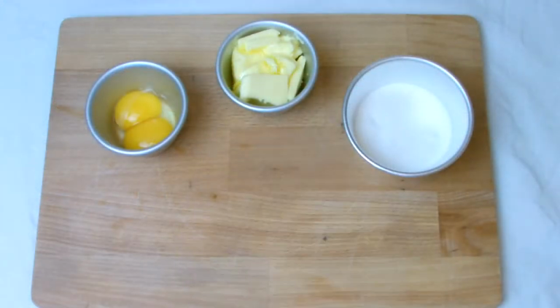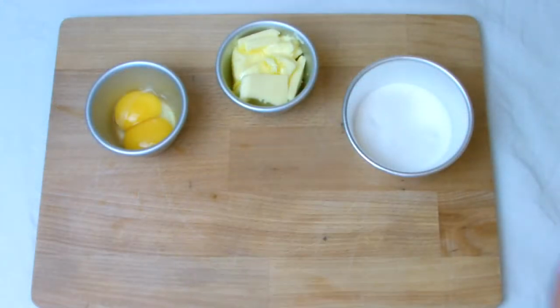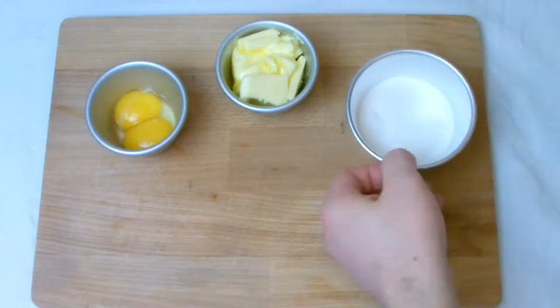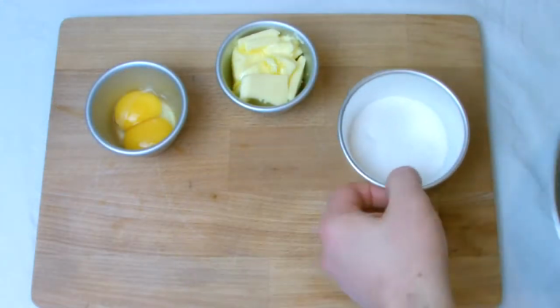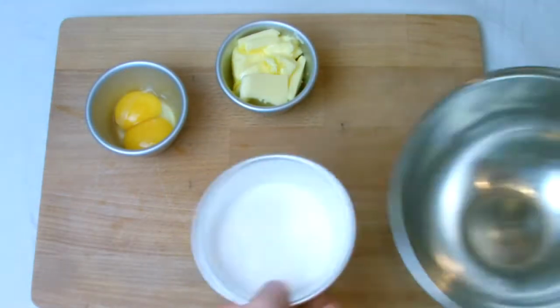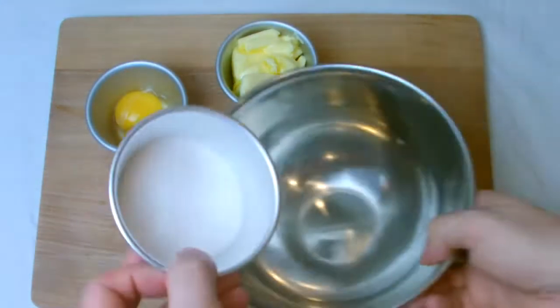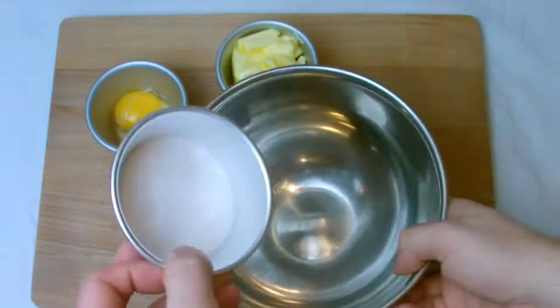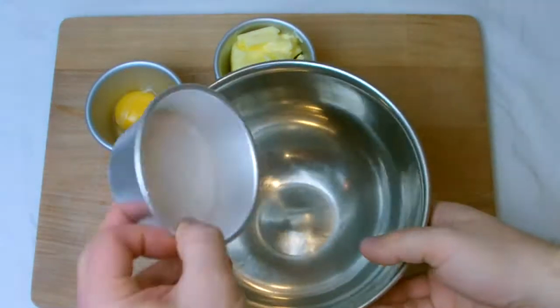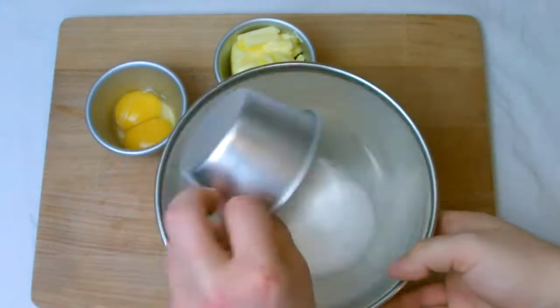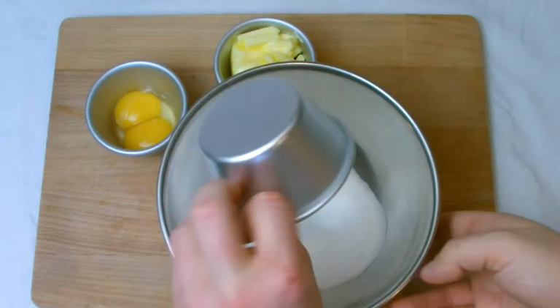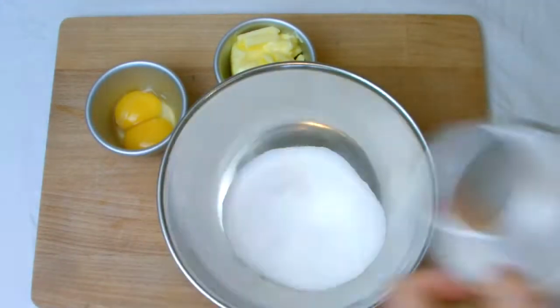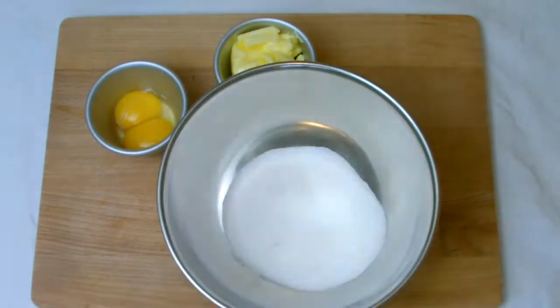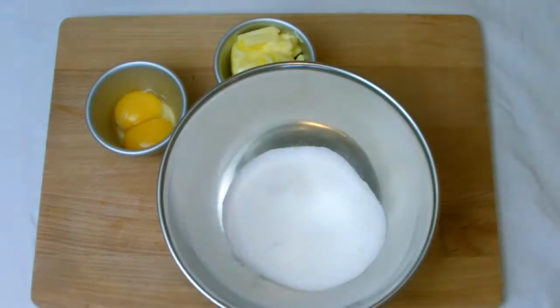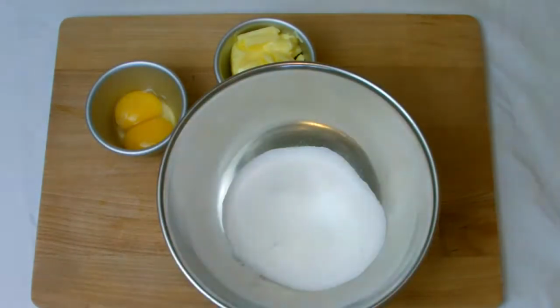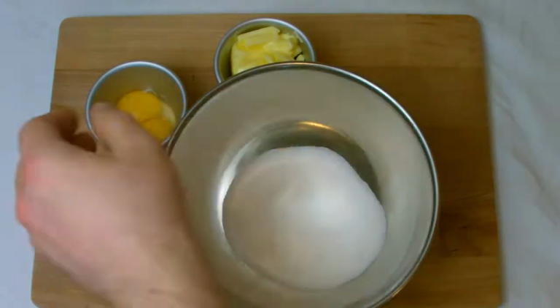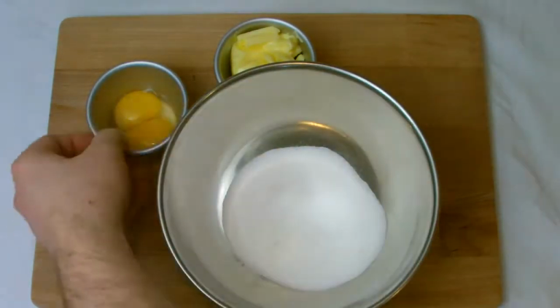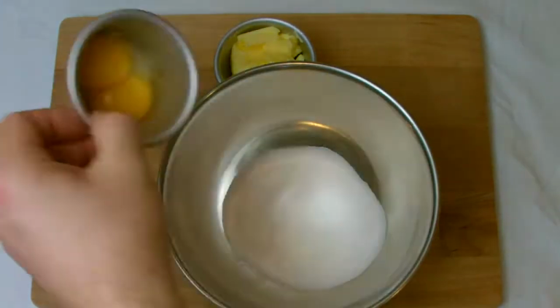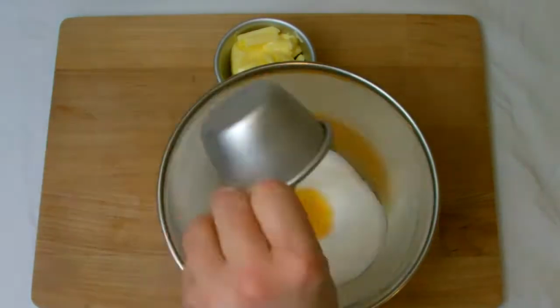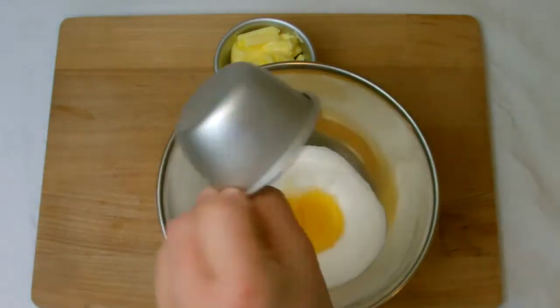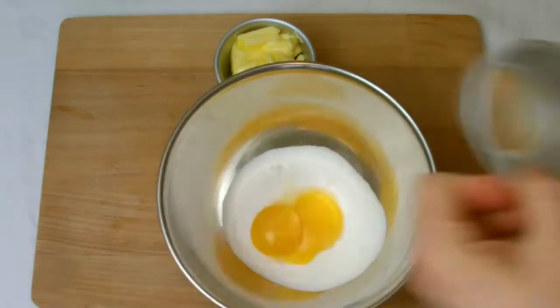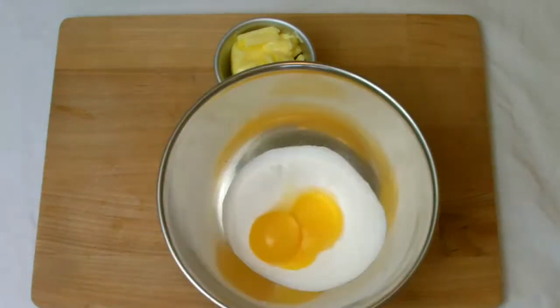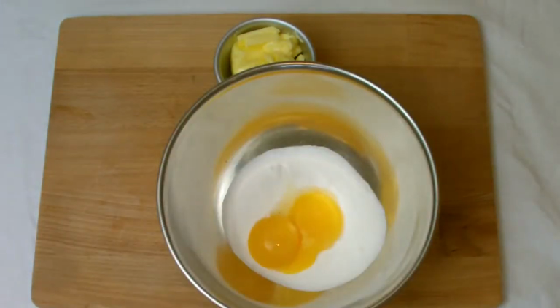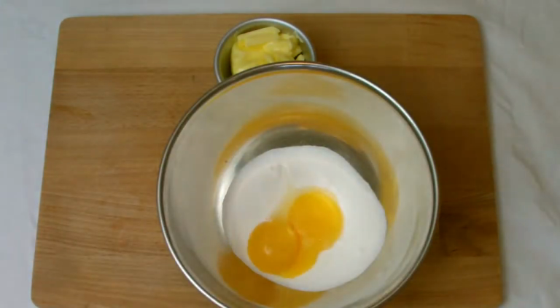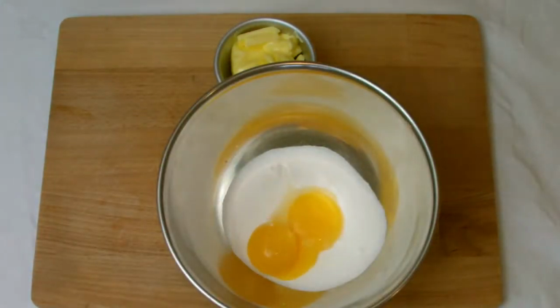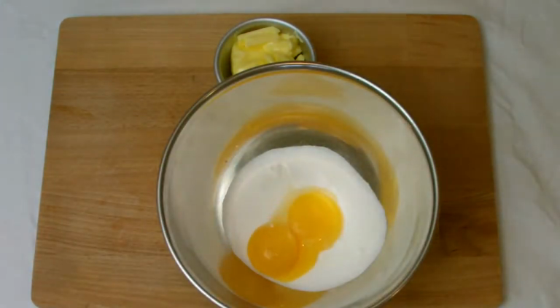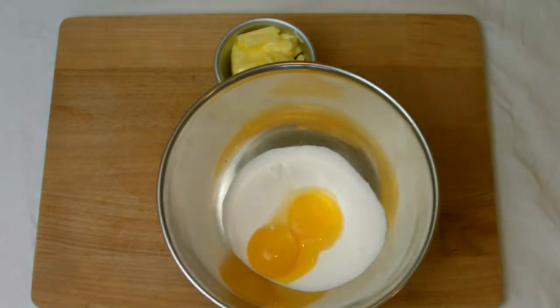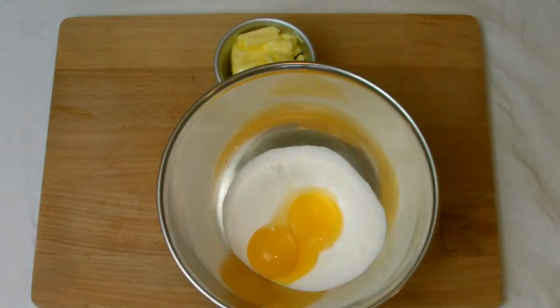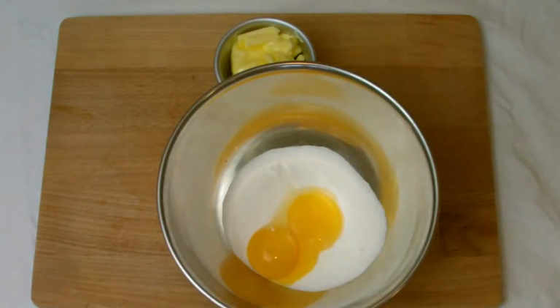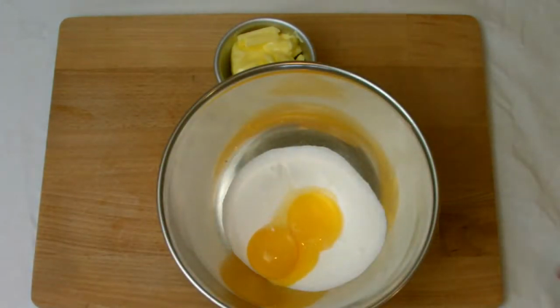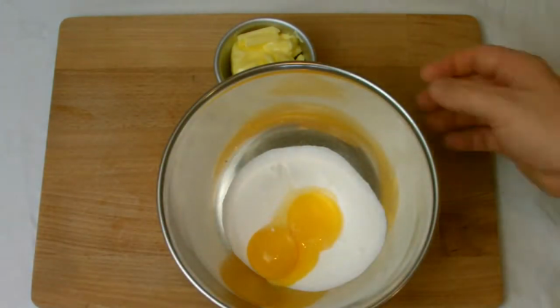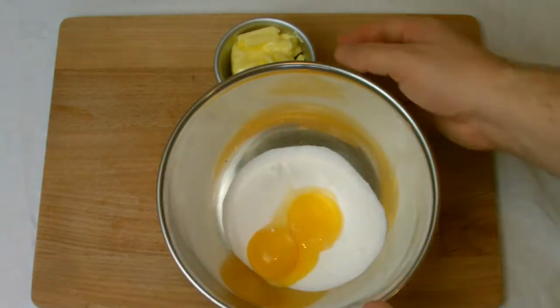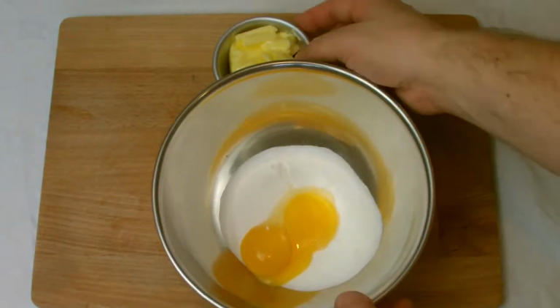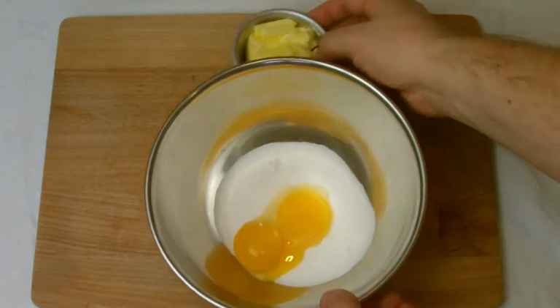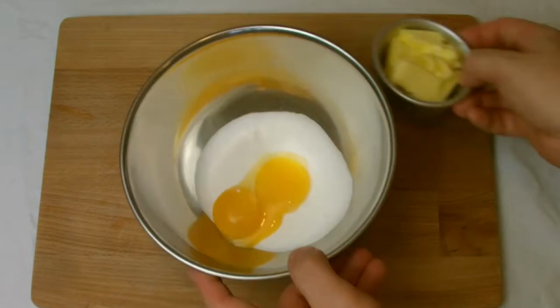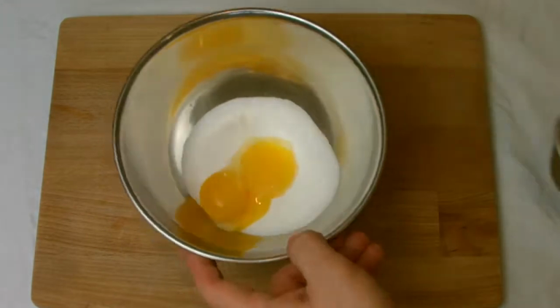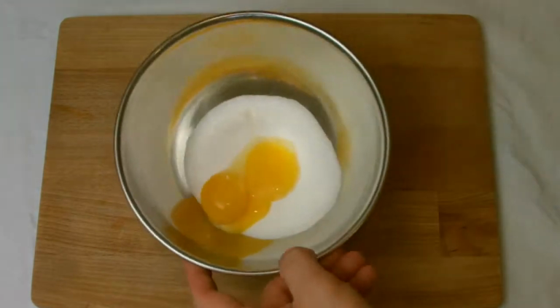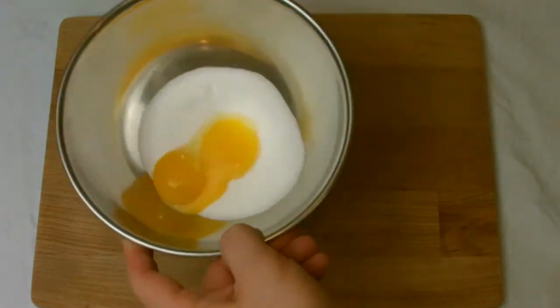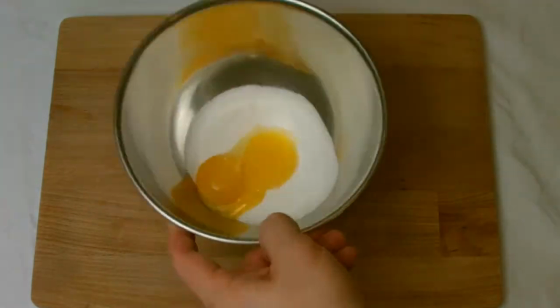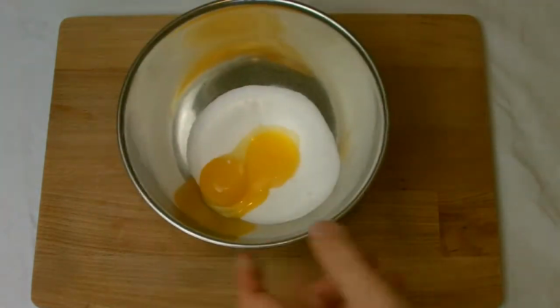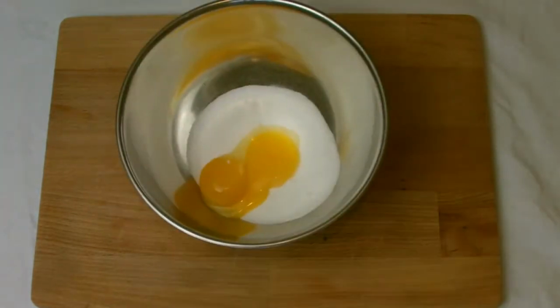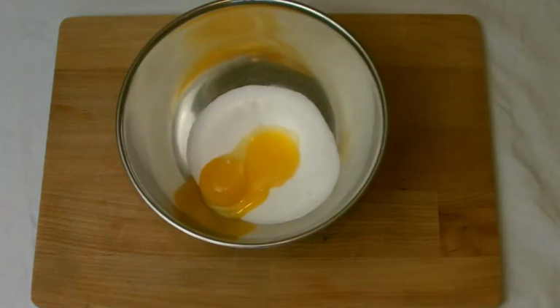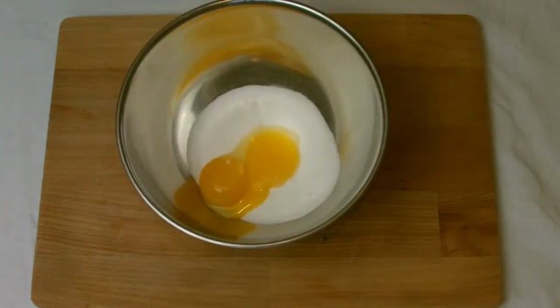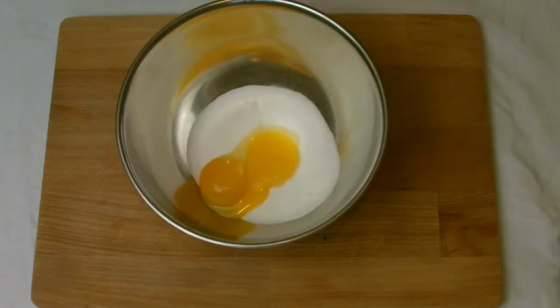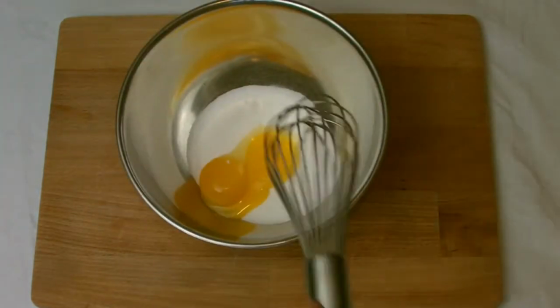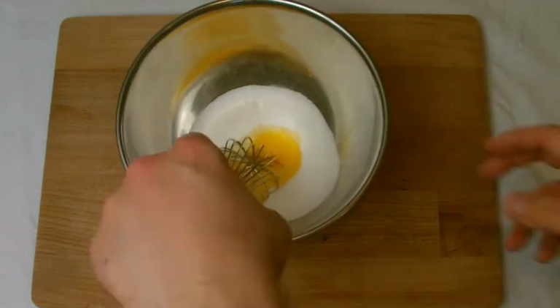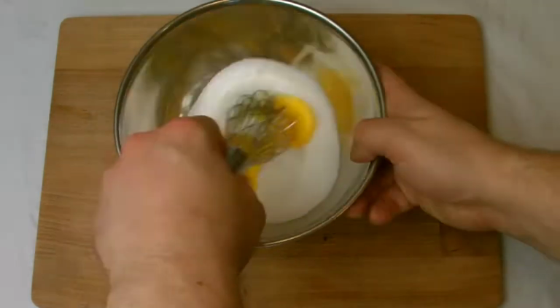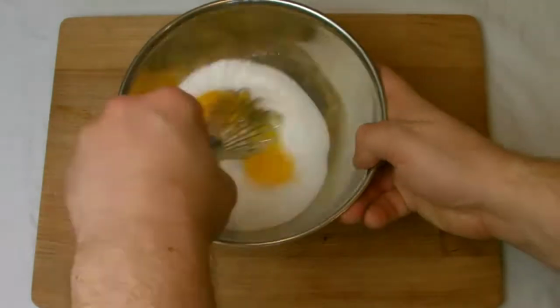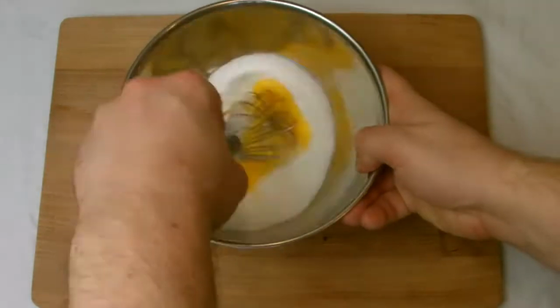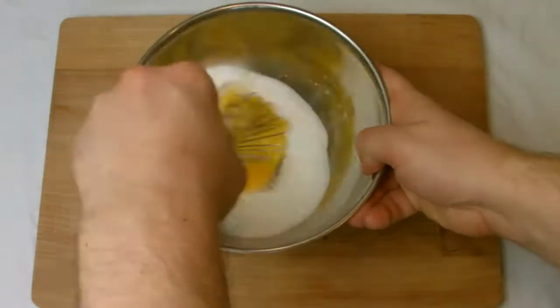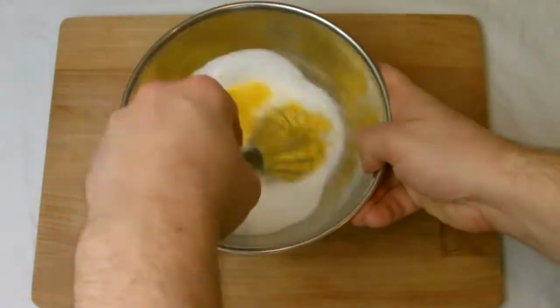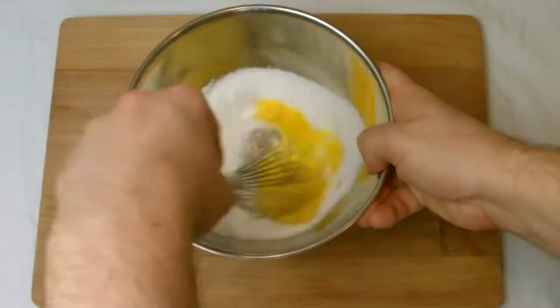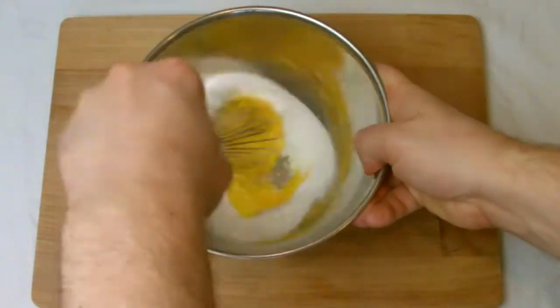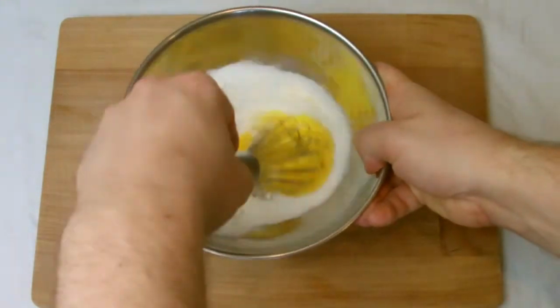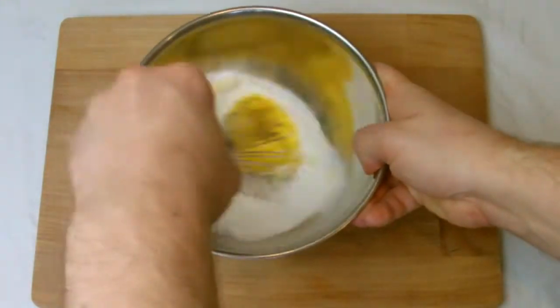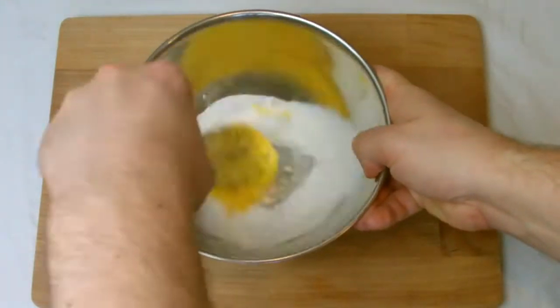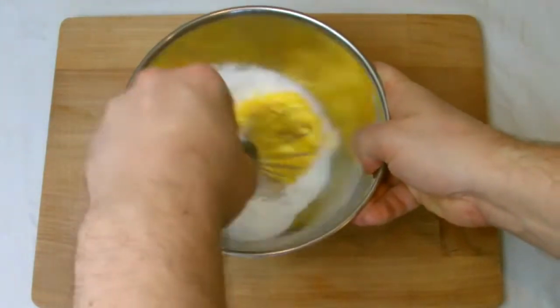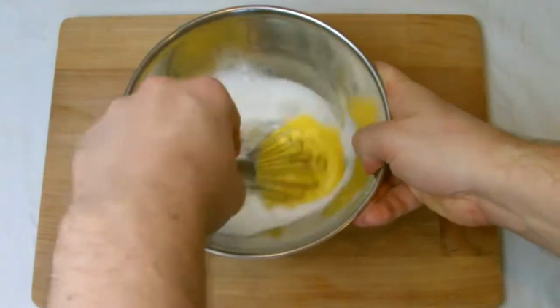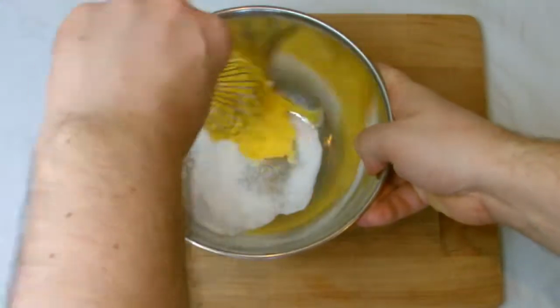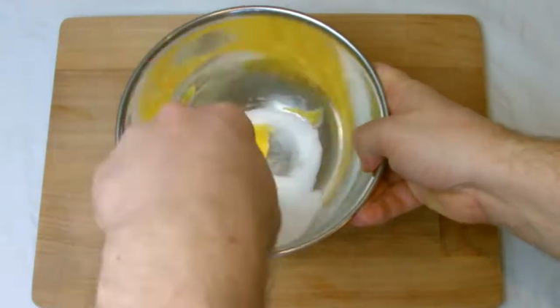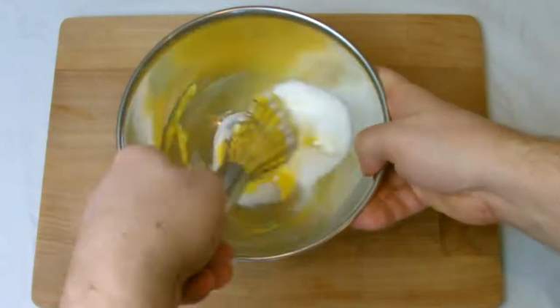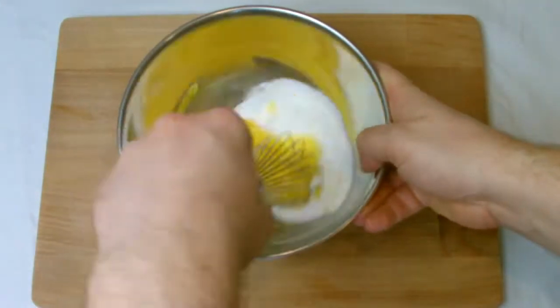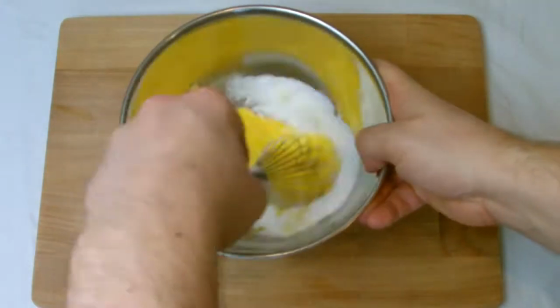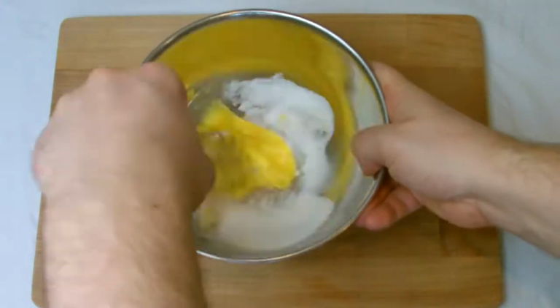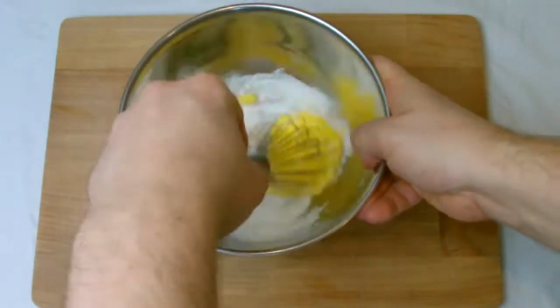Cream the egg yolks and sugar until light and fluffy, then add the lemon zest and lemon juice before finally mixing through the butter.